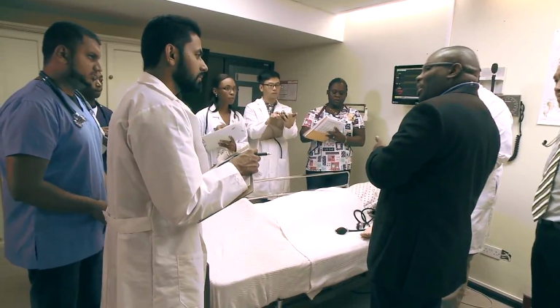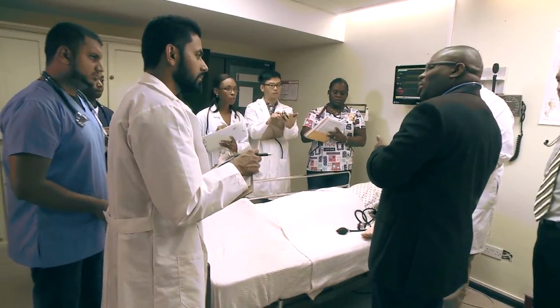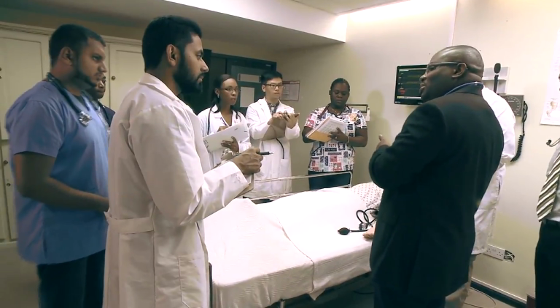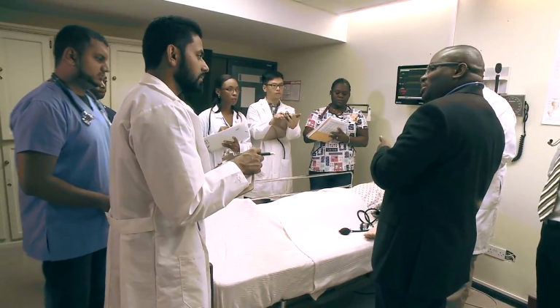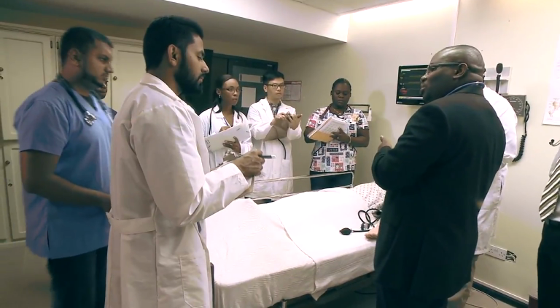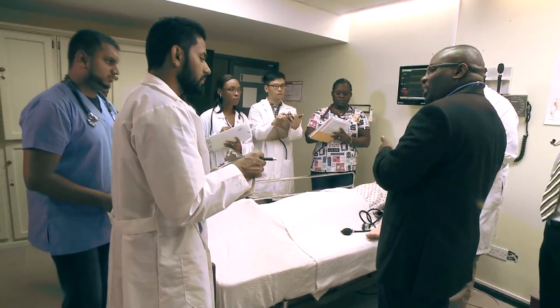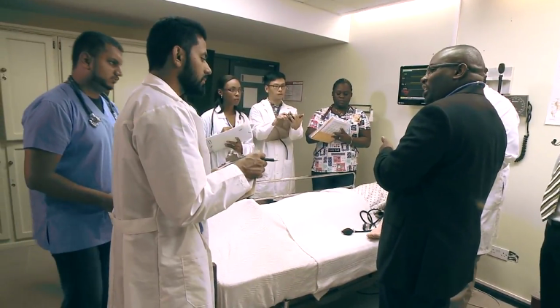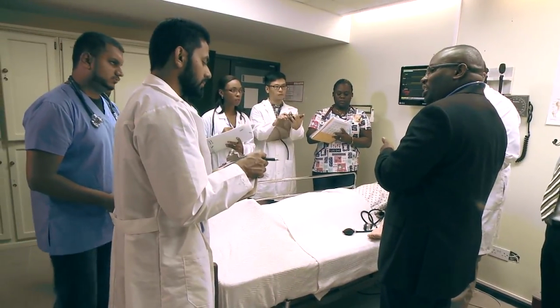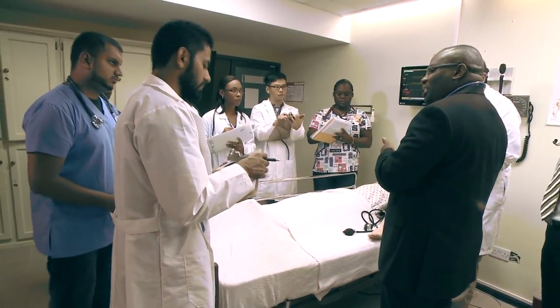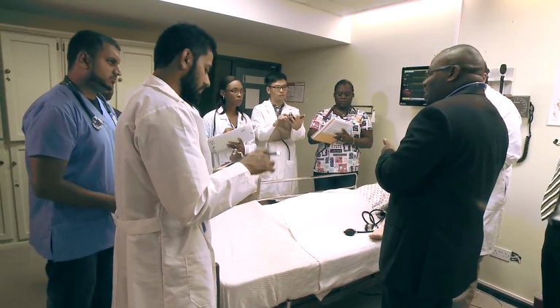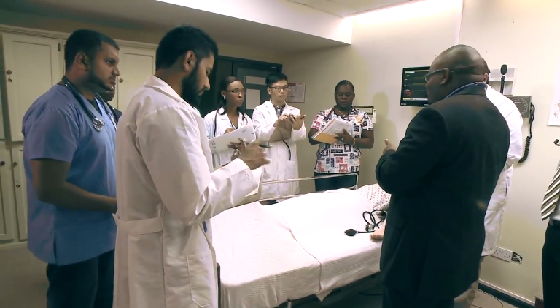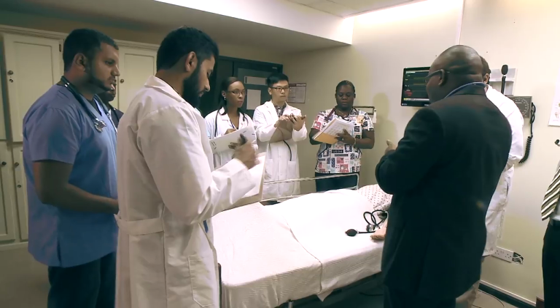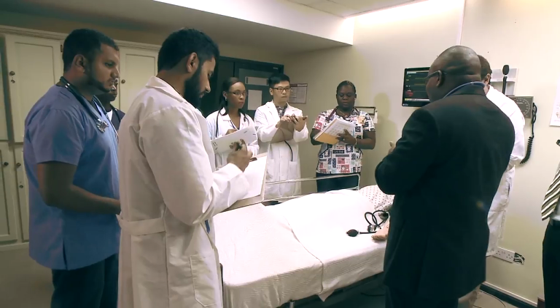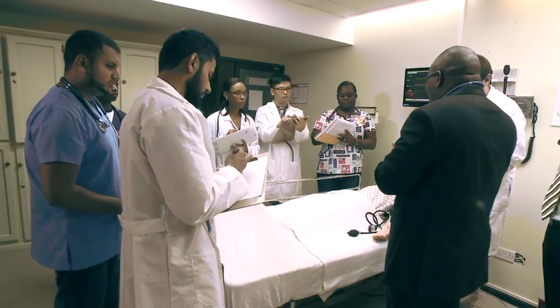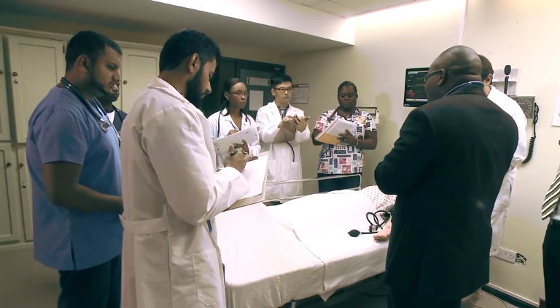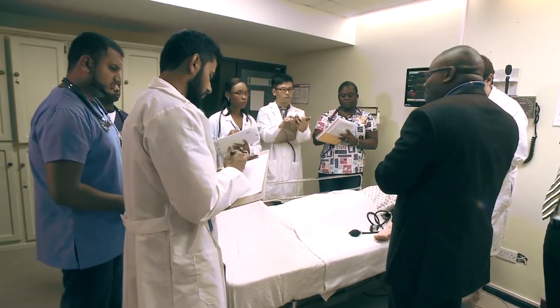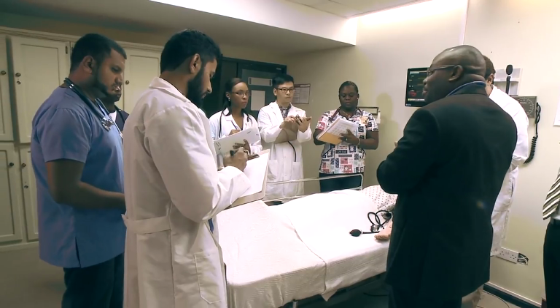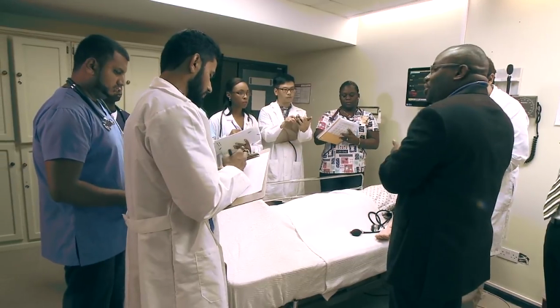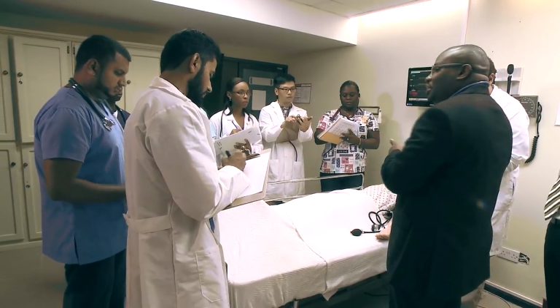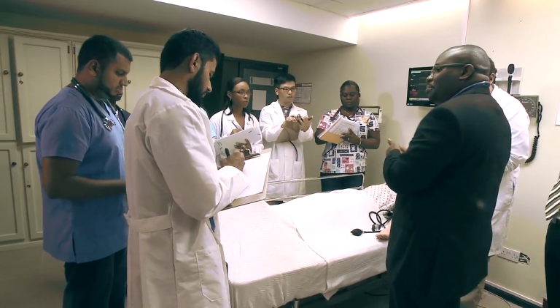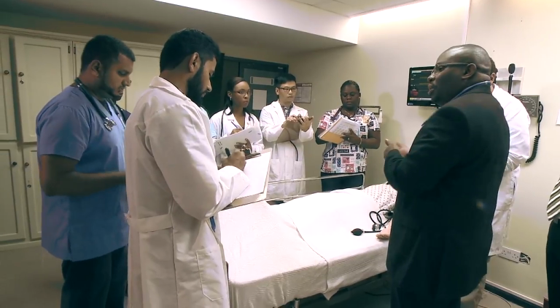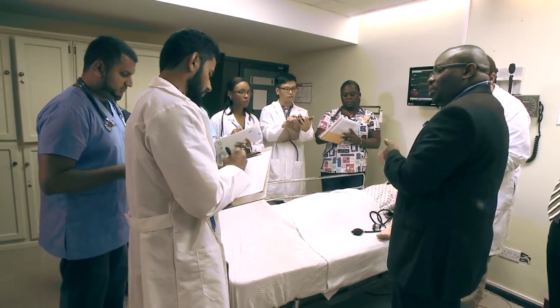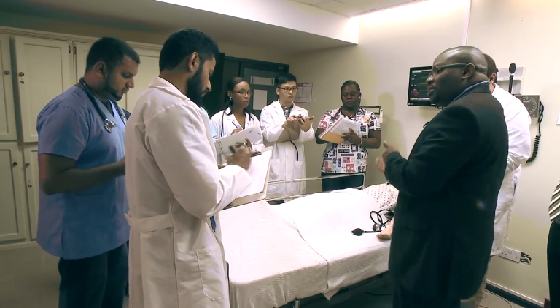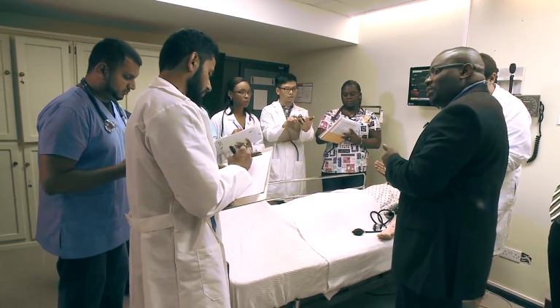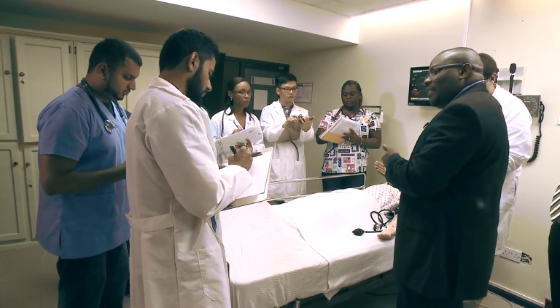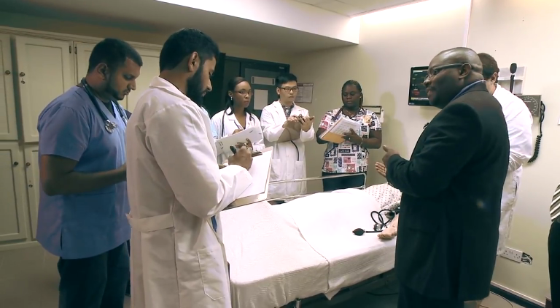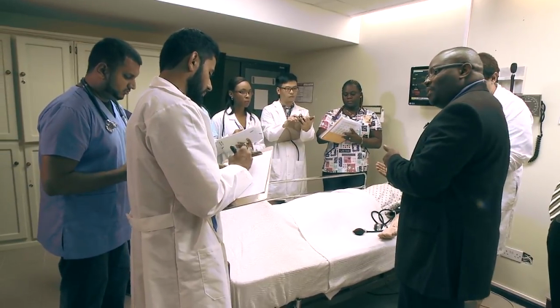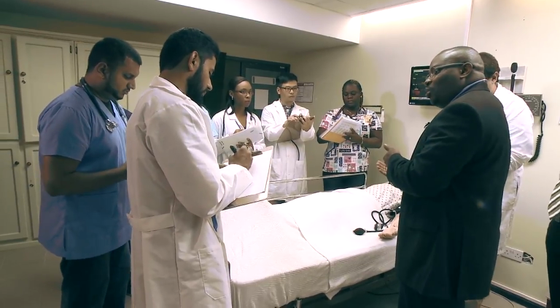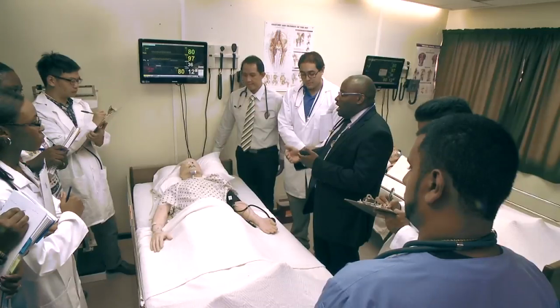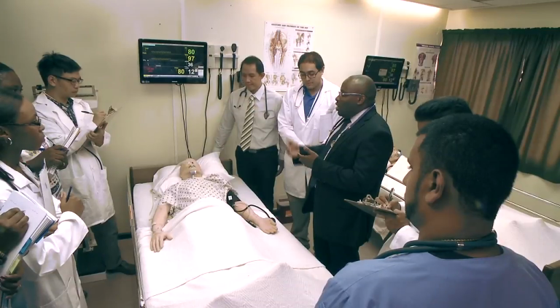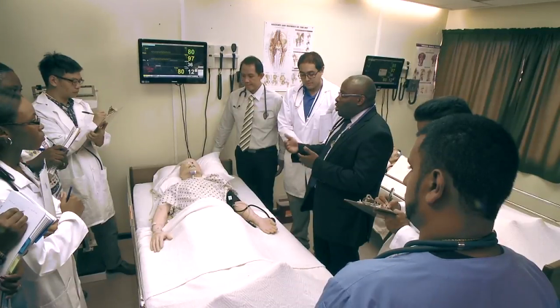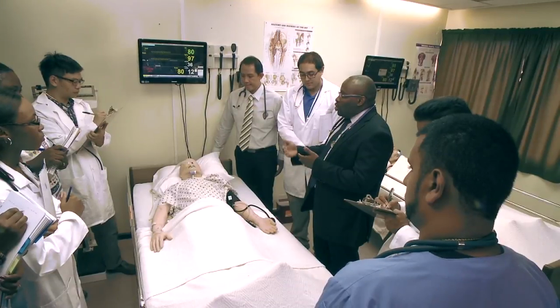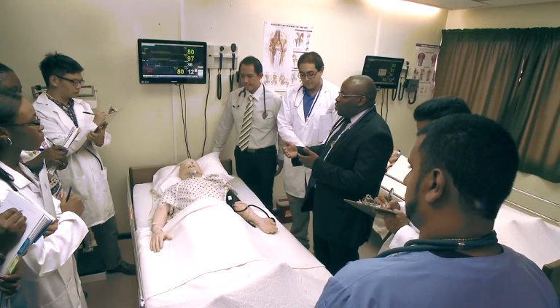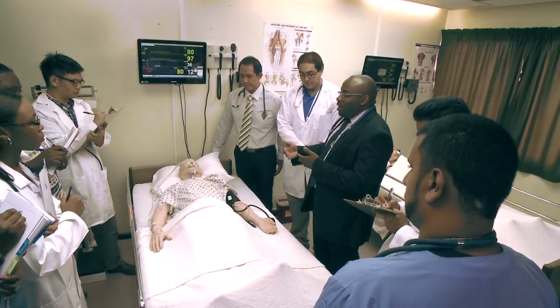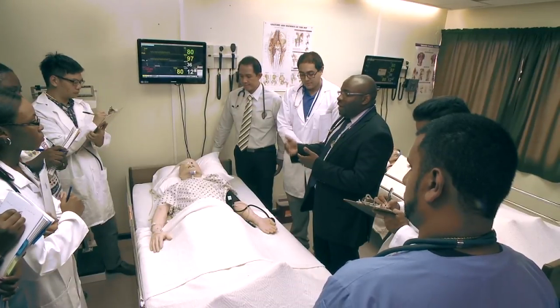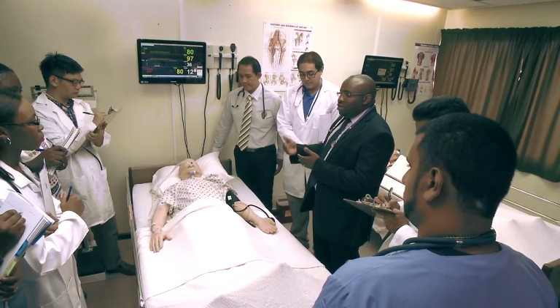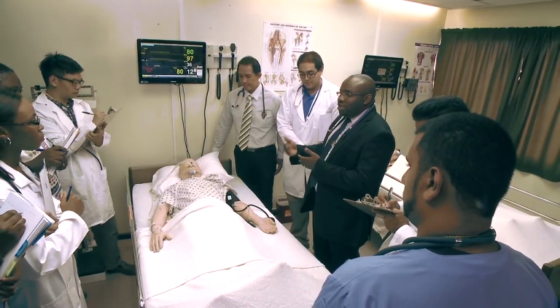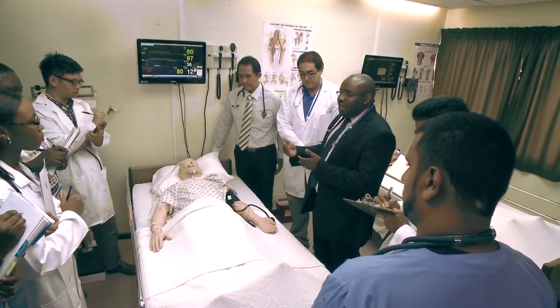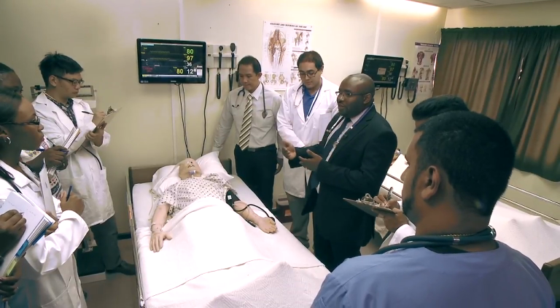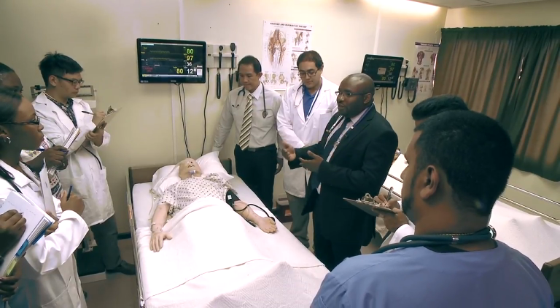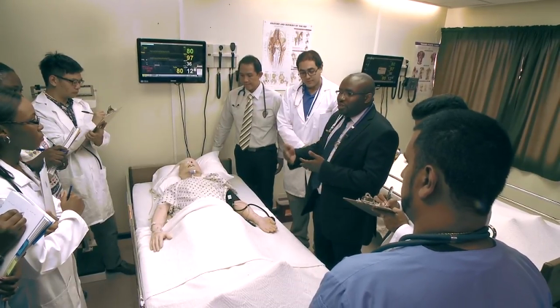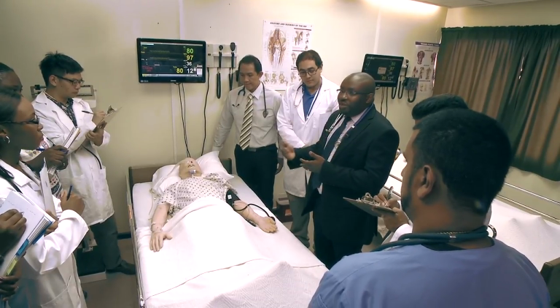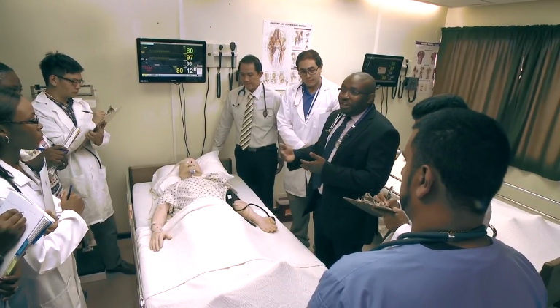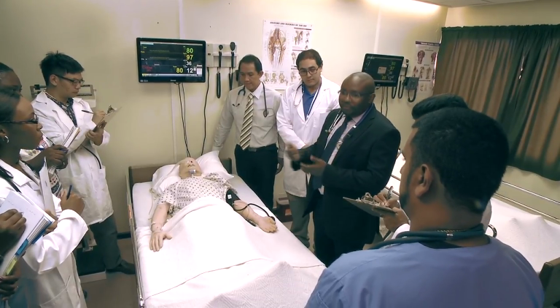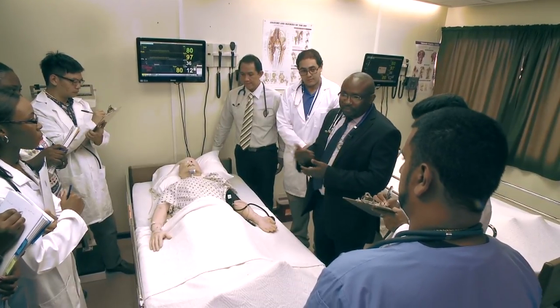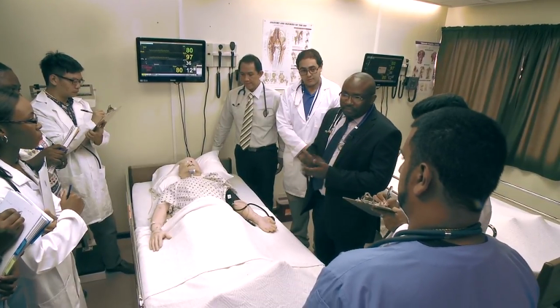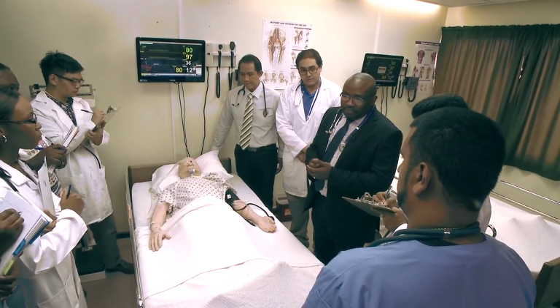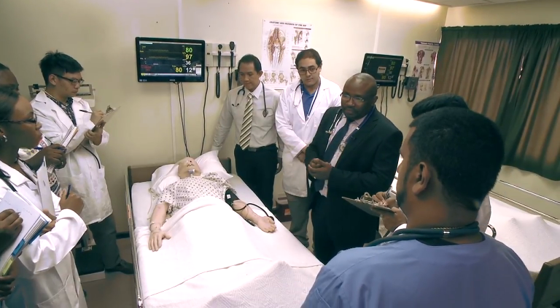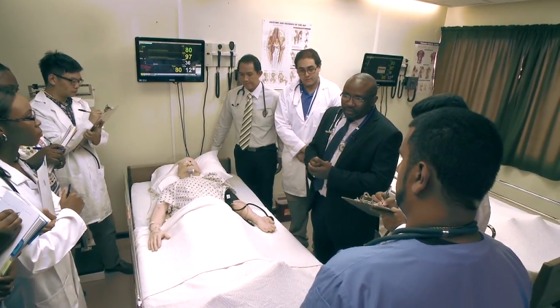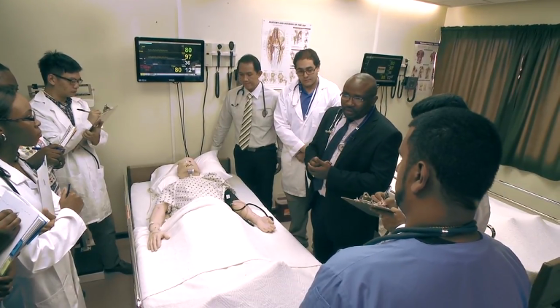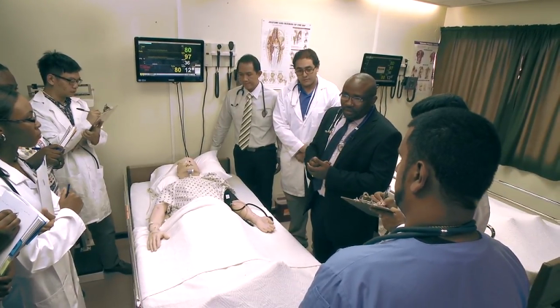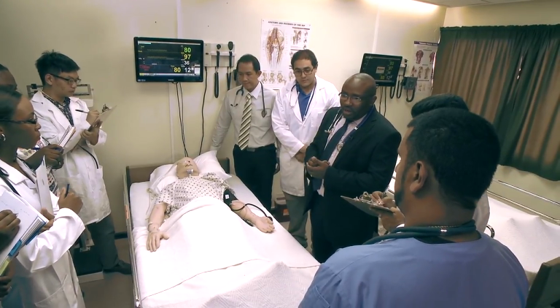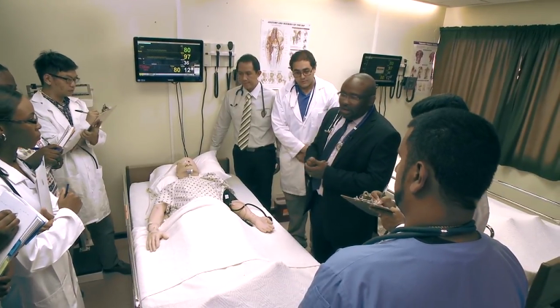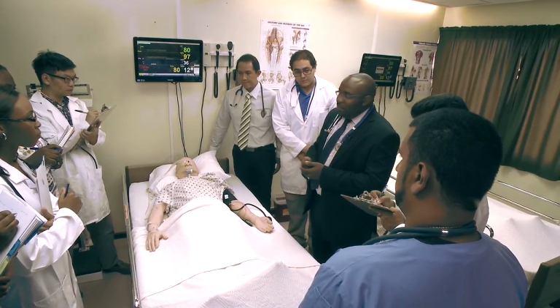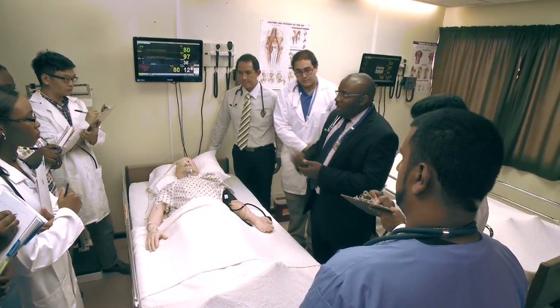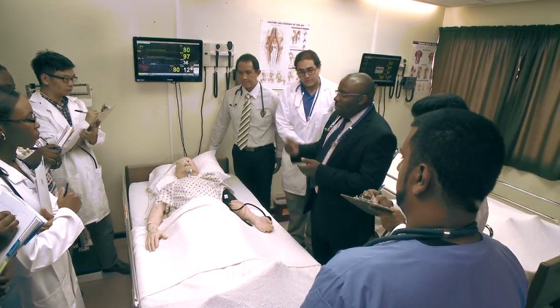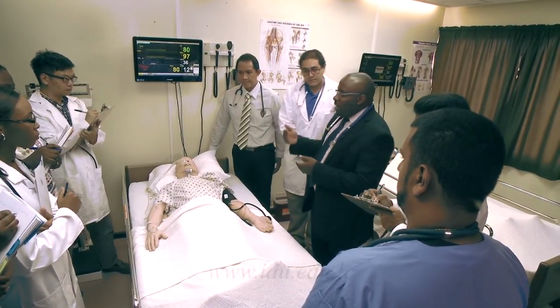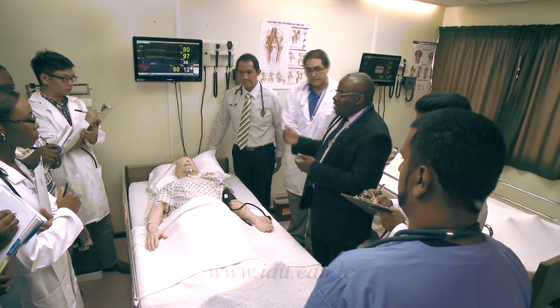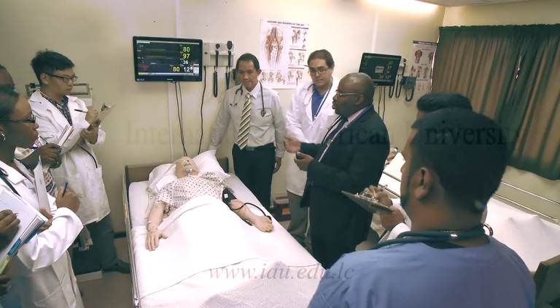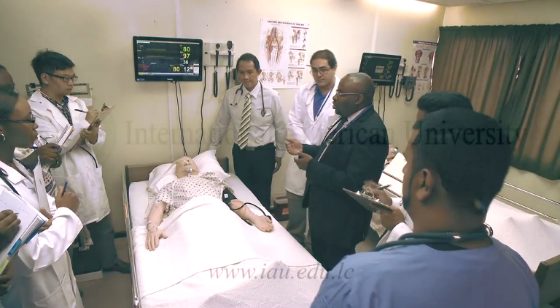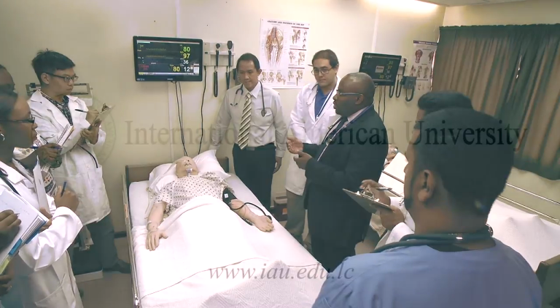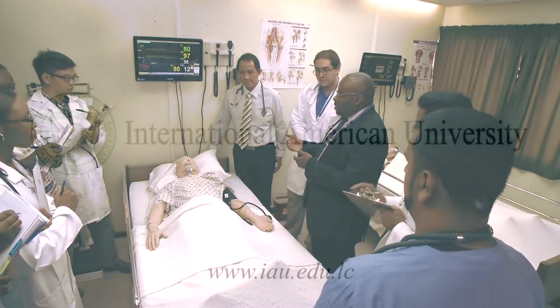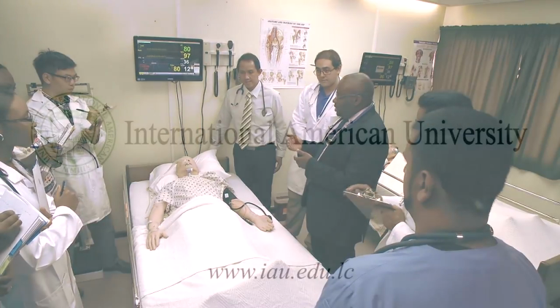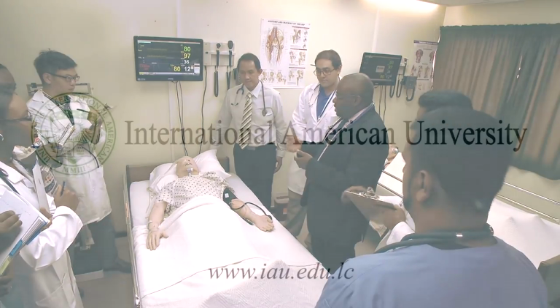And while the patient care situations are simulated, the invaluable experience our medical students receive is very real.